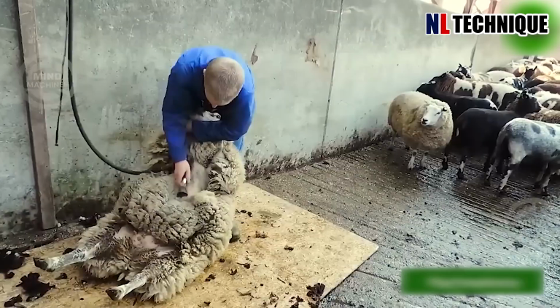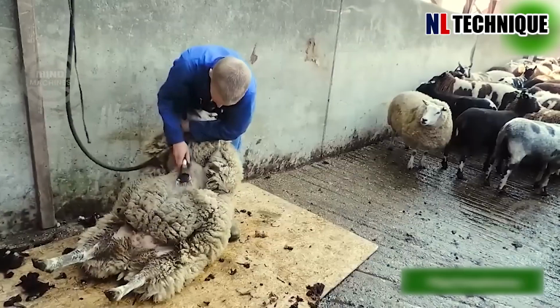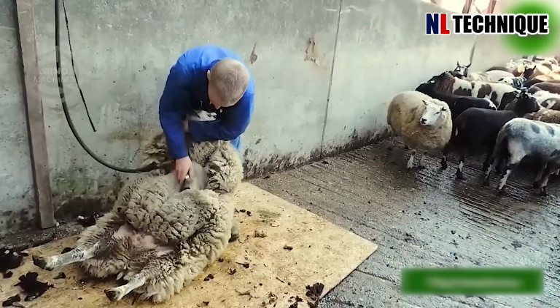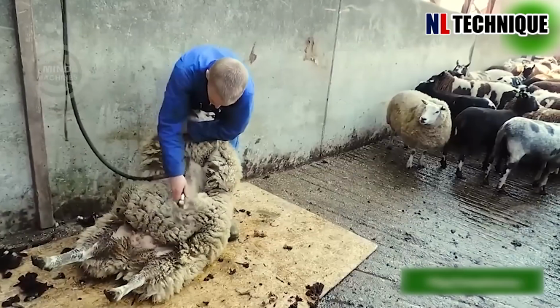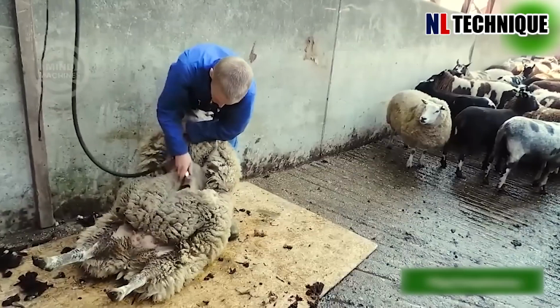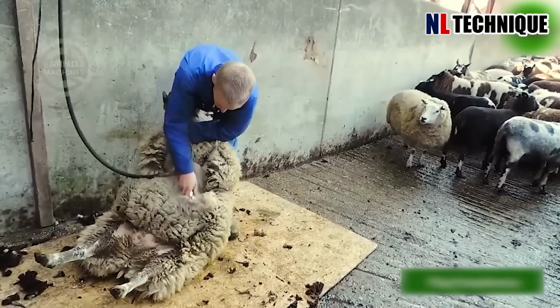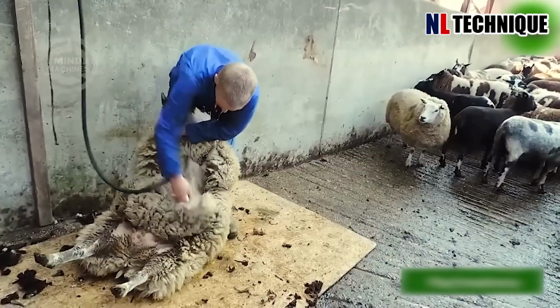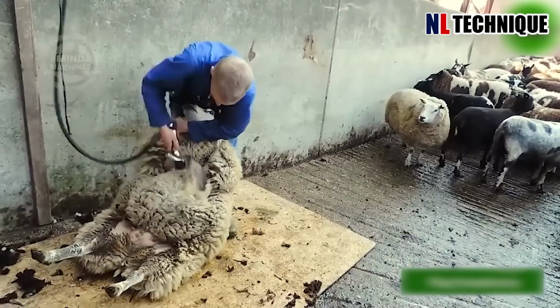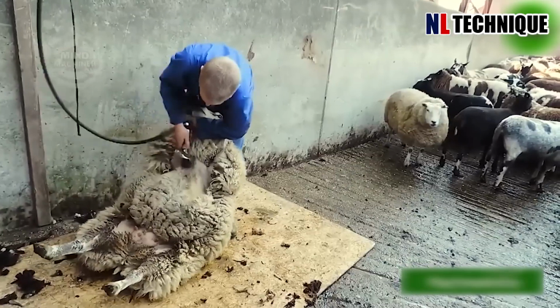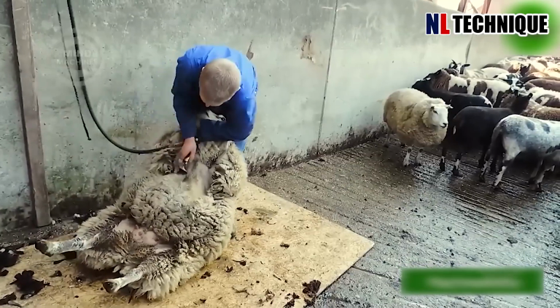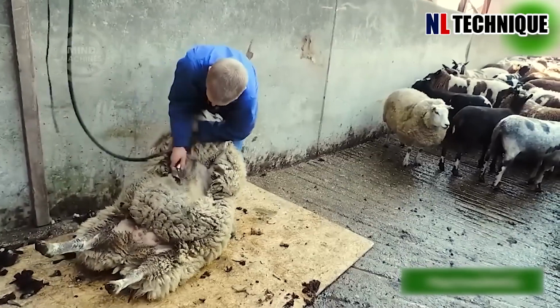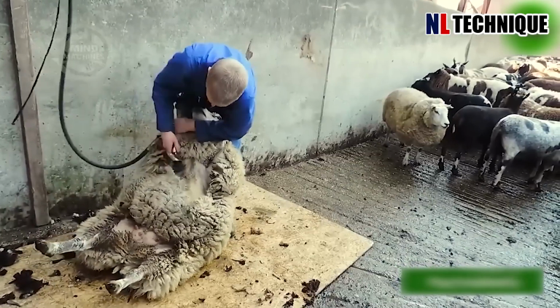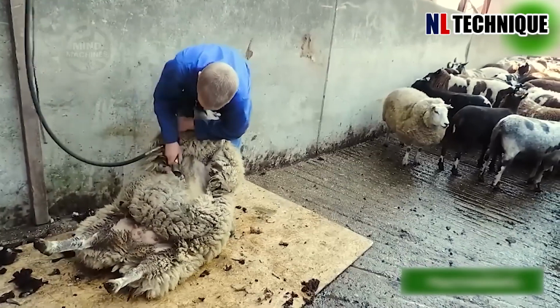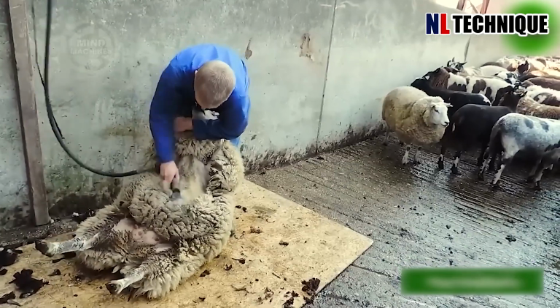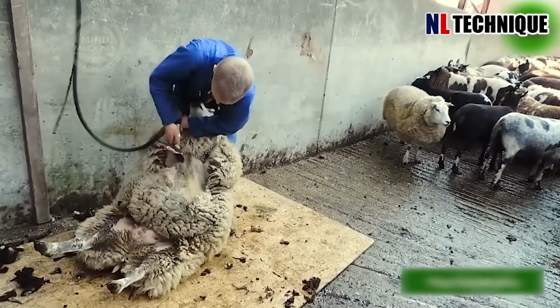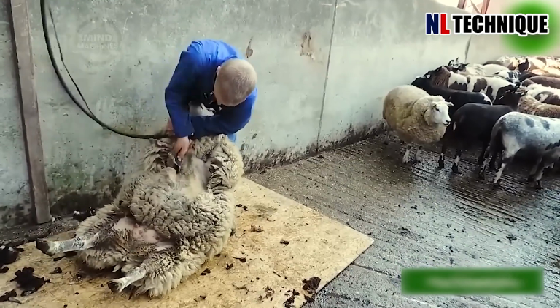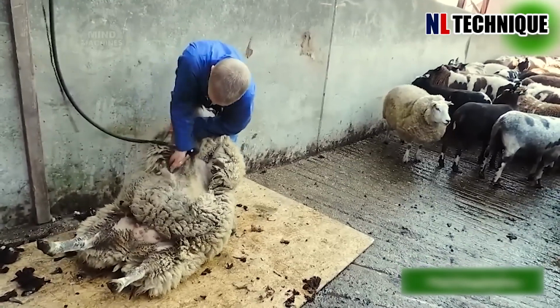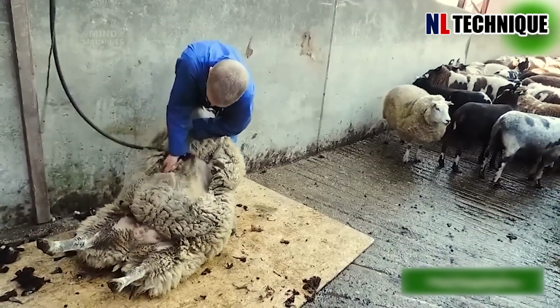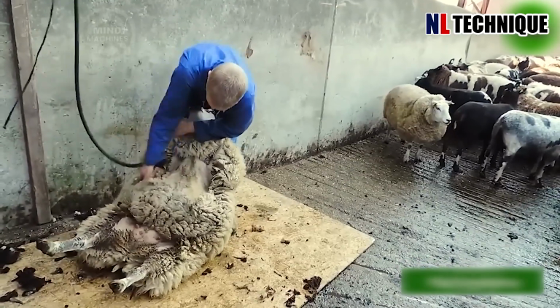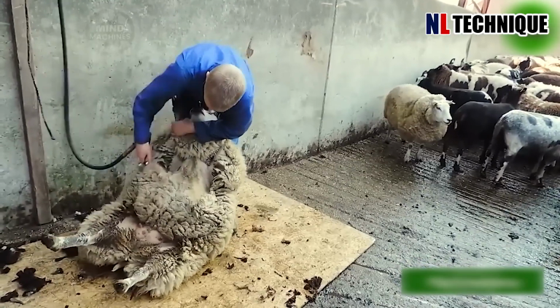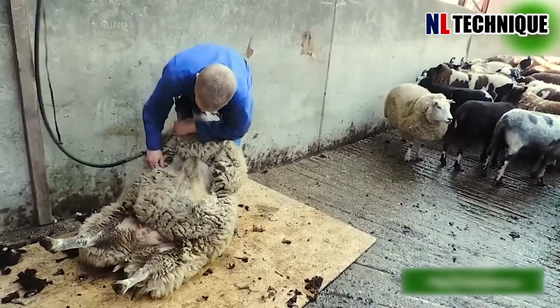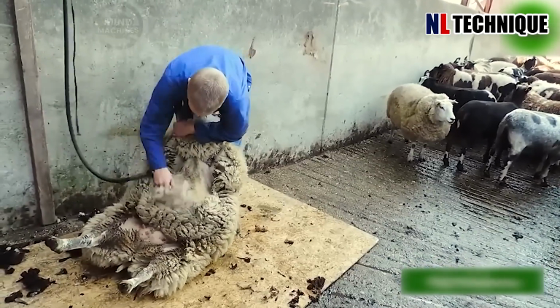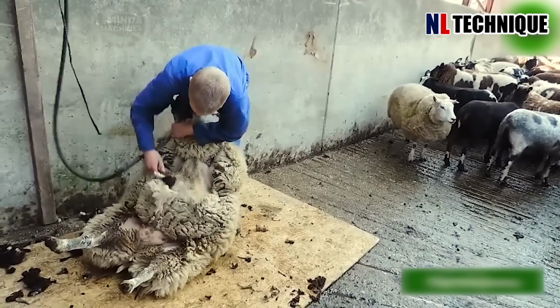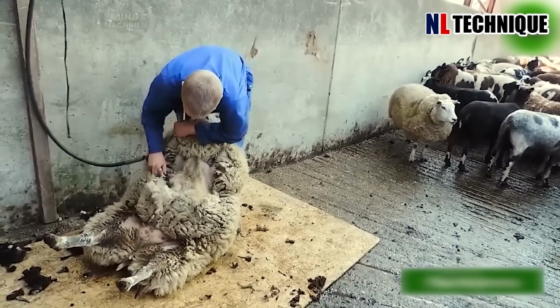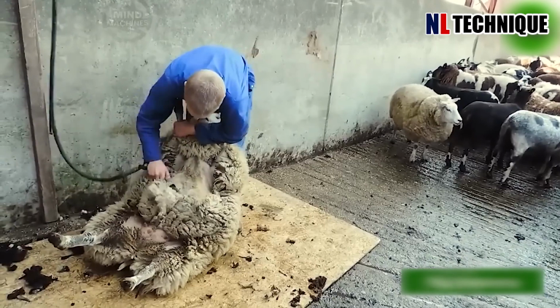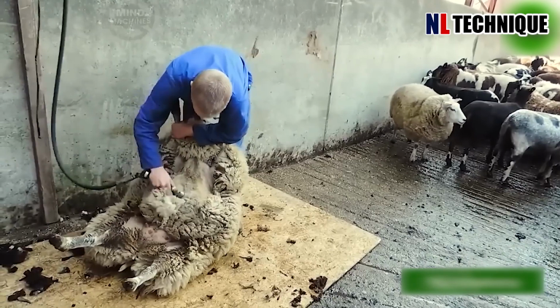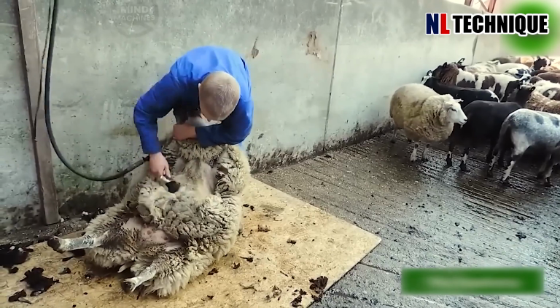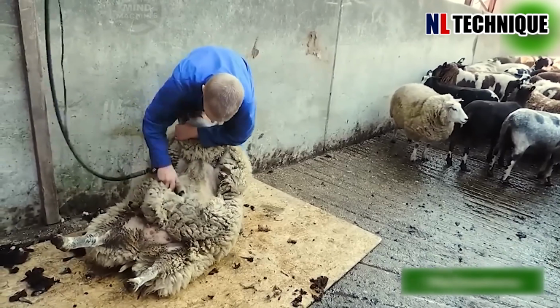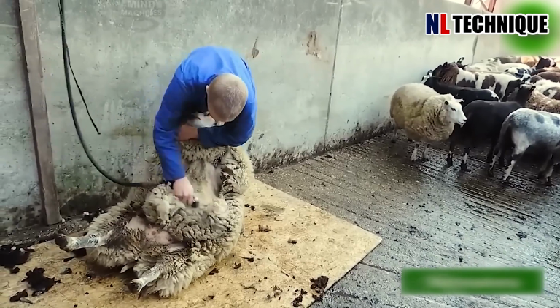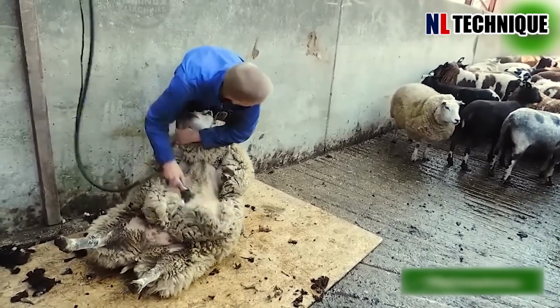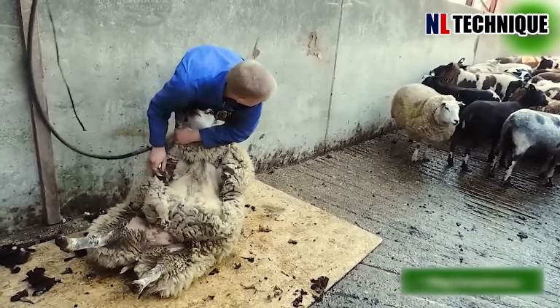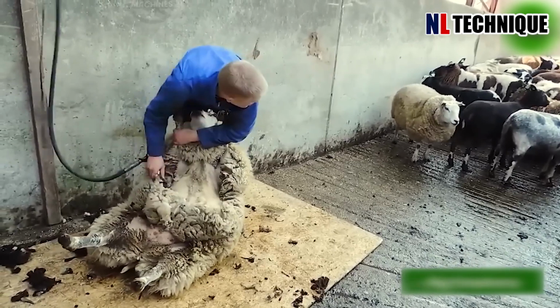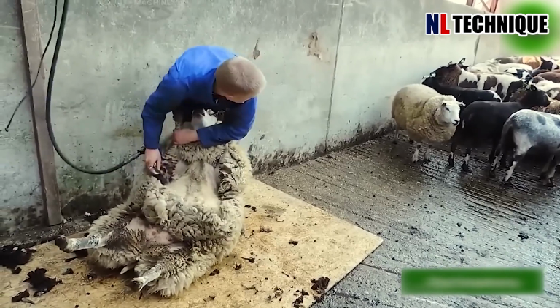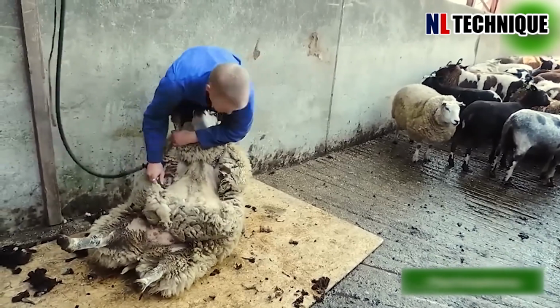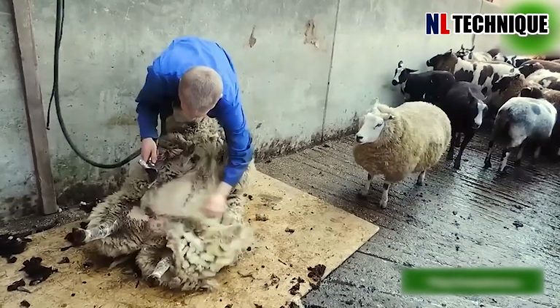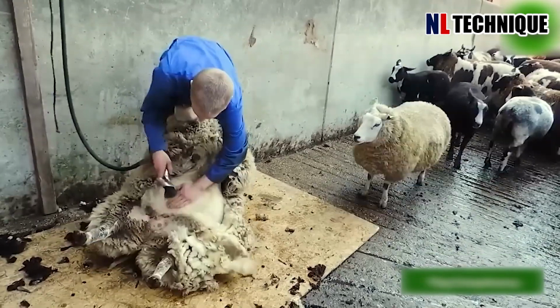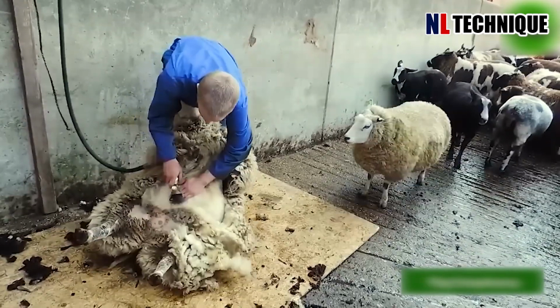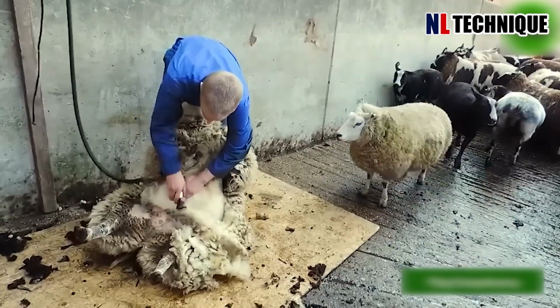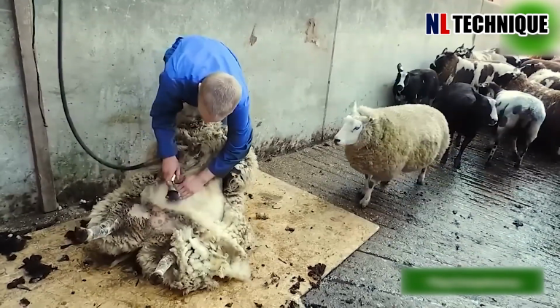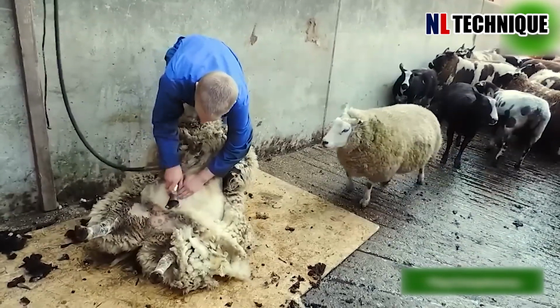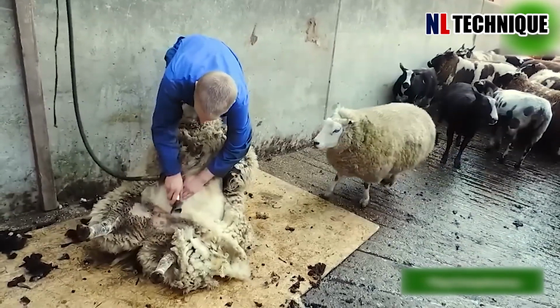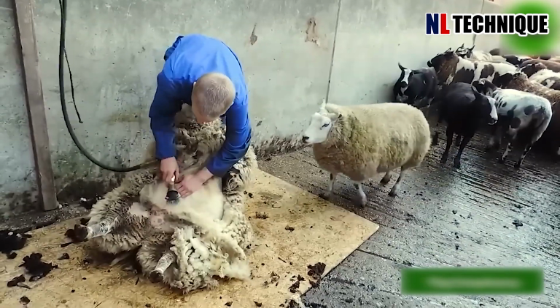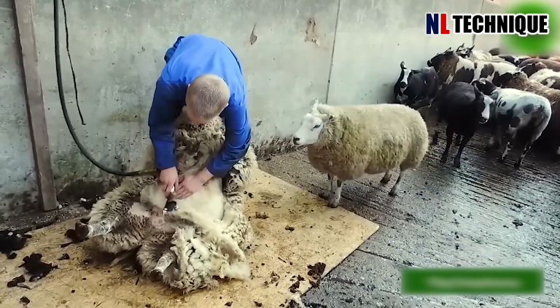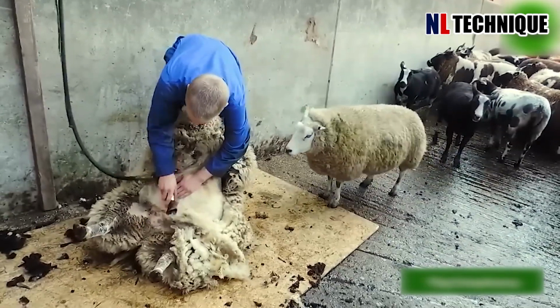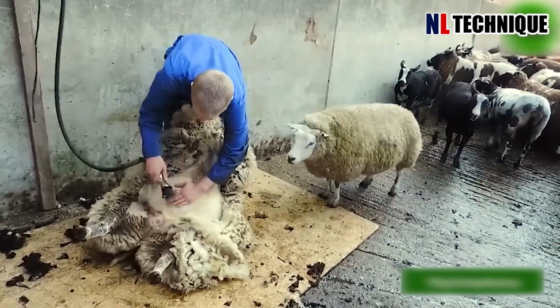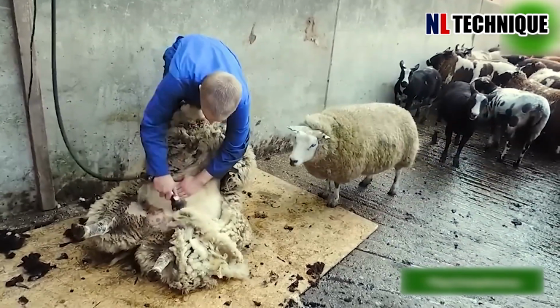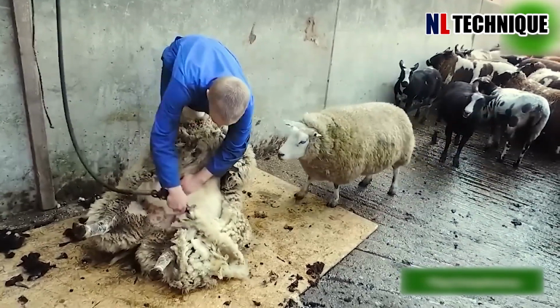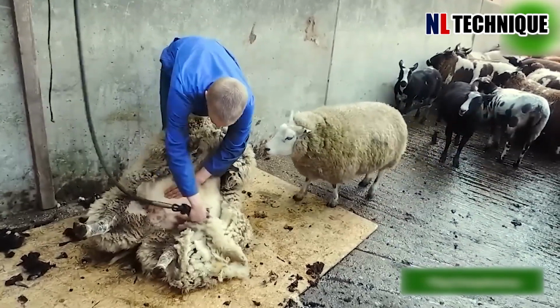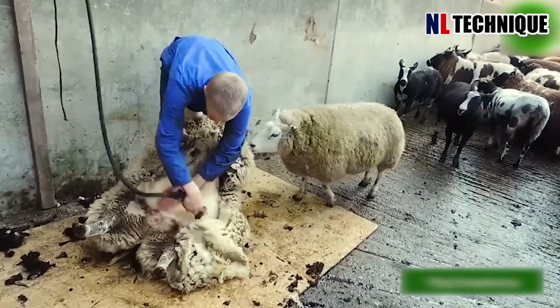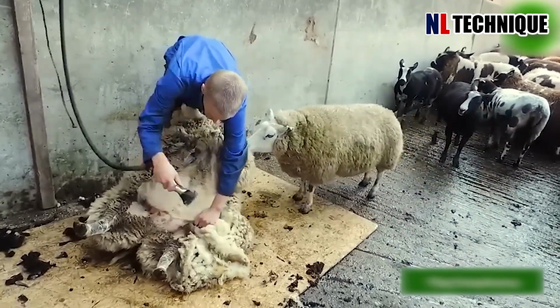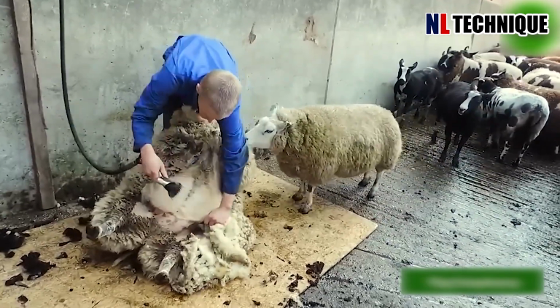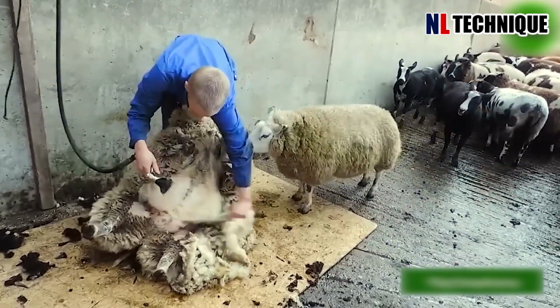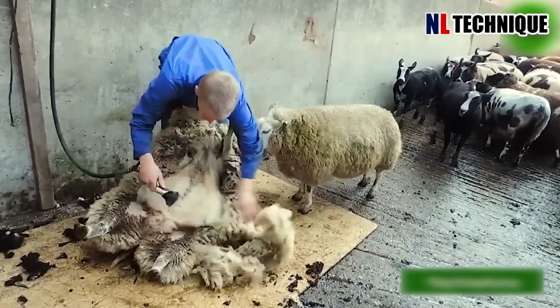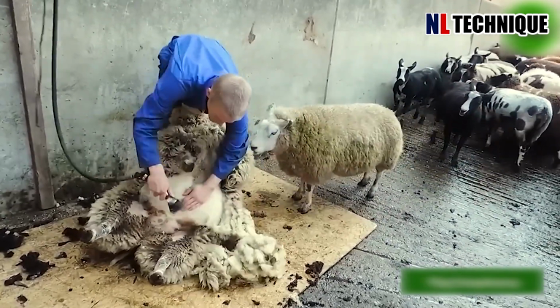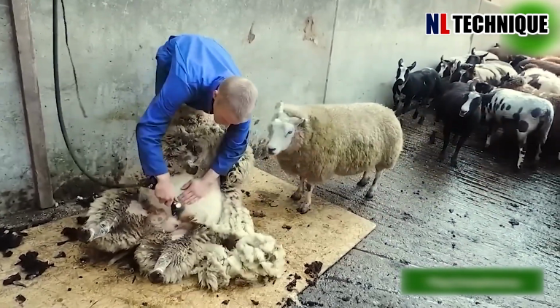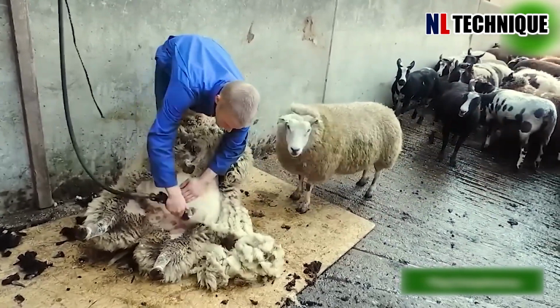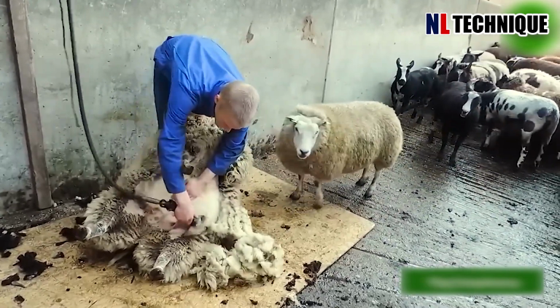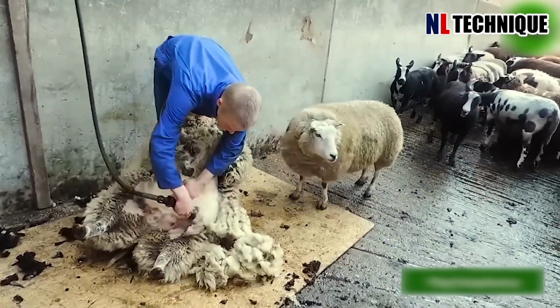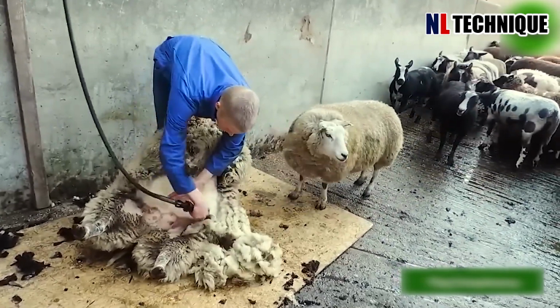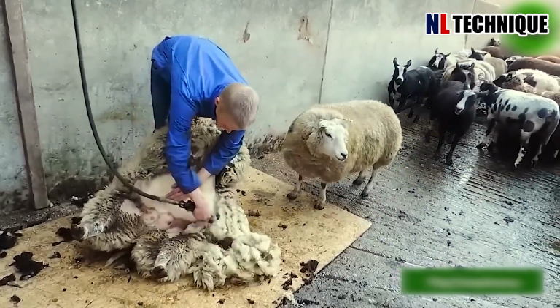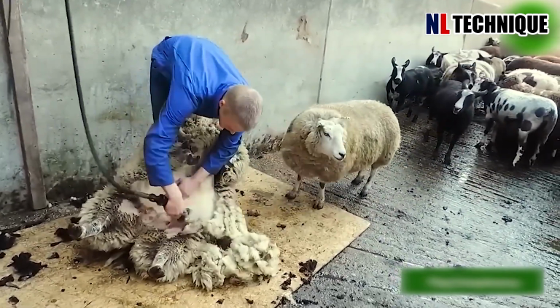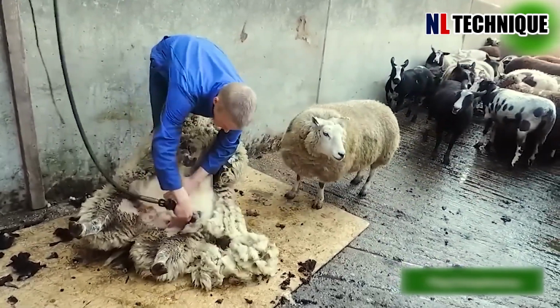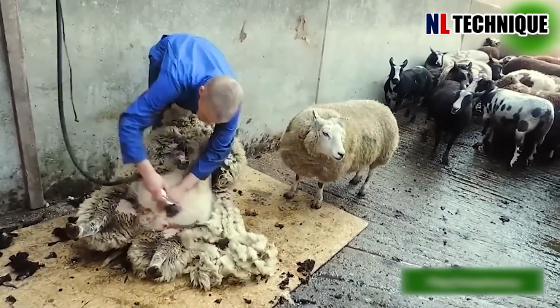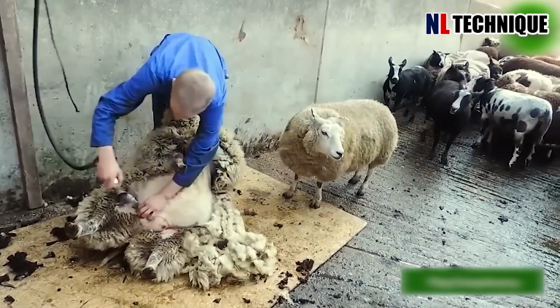The sheep seems to be enjoying its grooming, with the farmer willingly shedding its winter coat in the name of fashion.